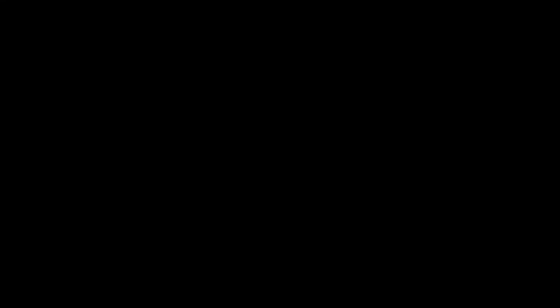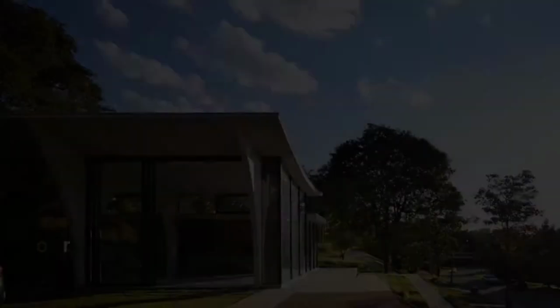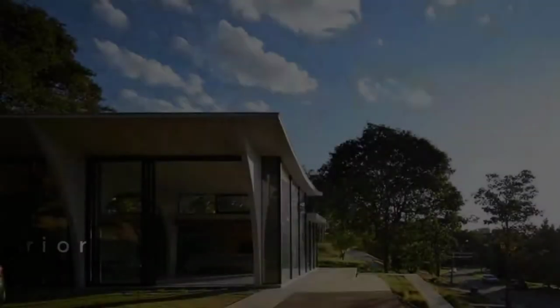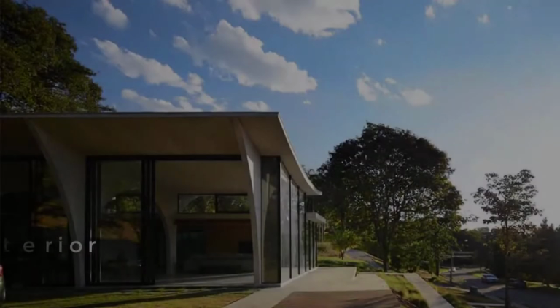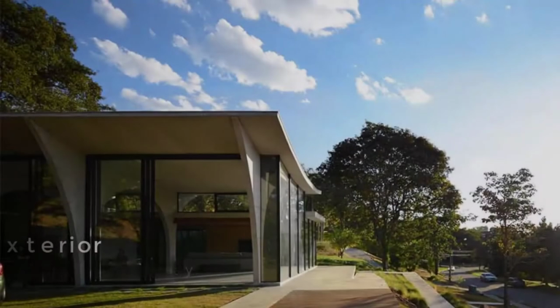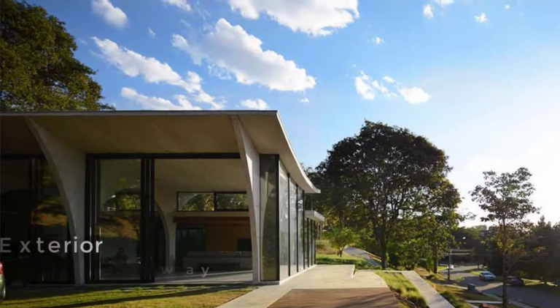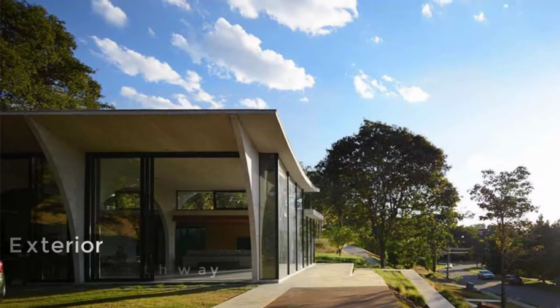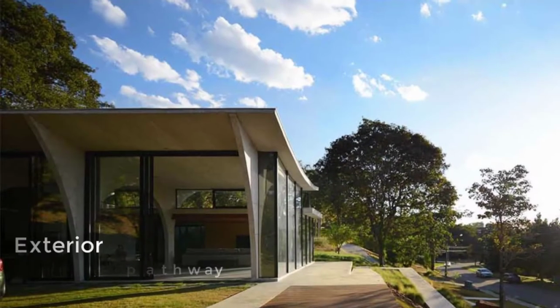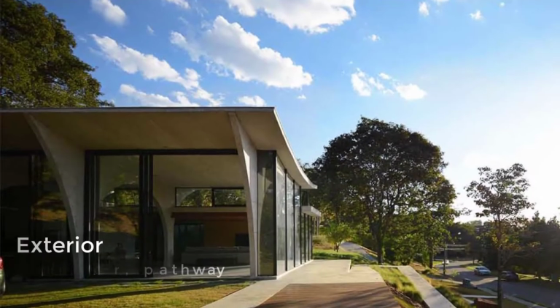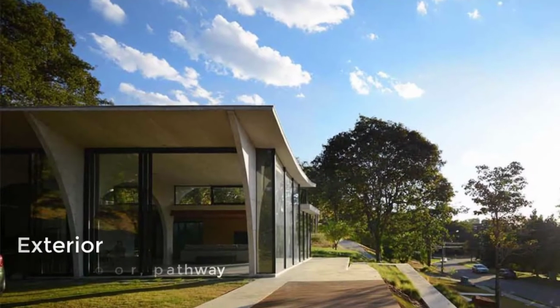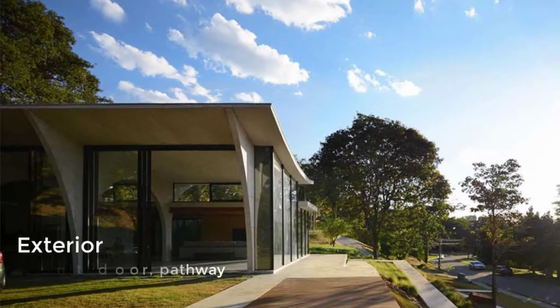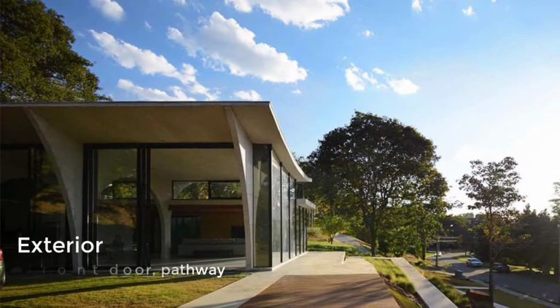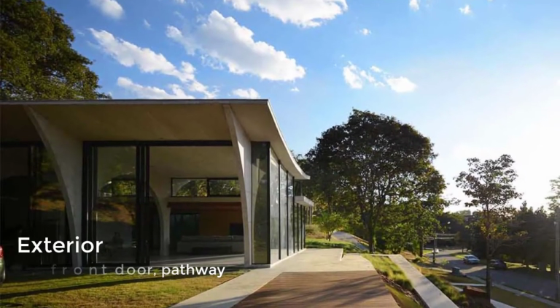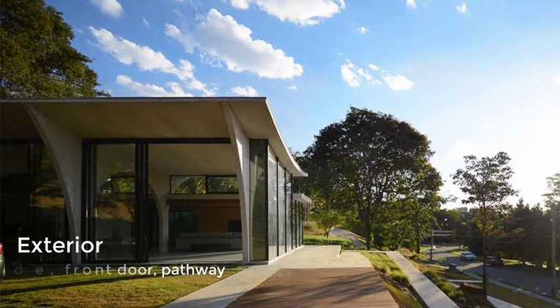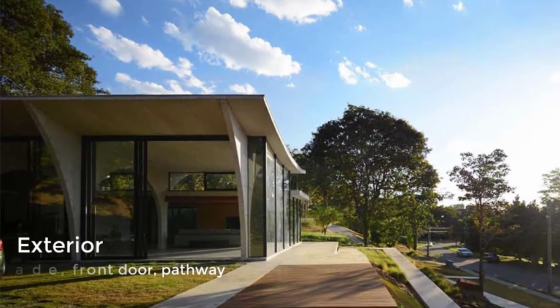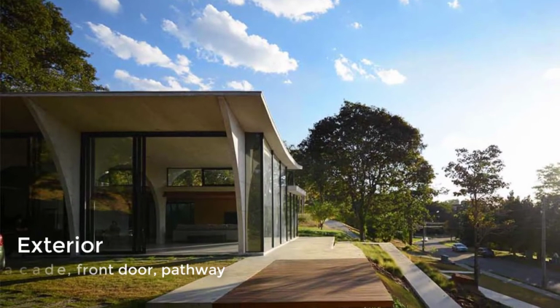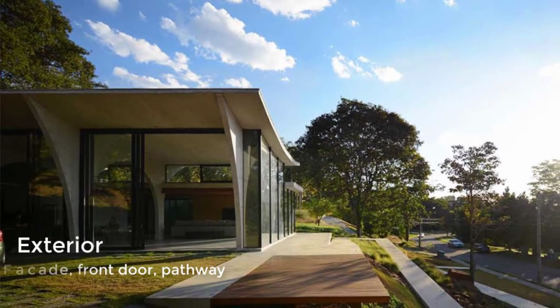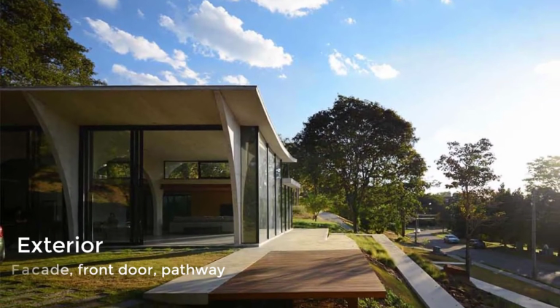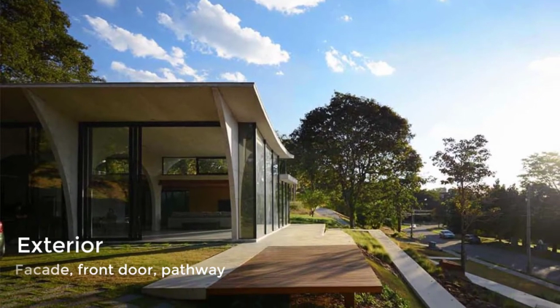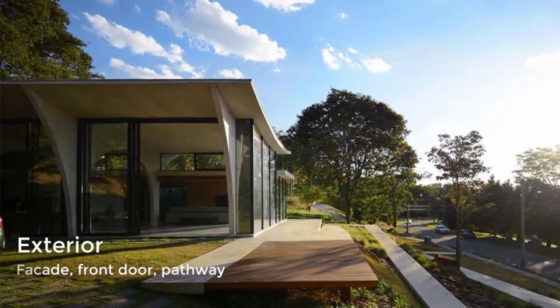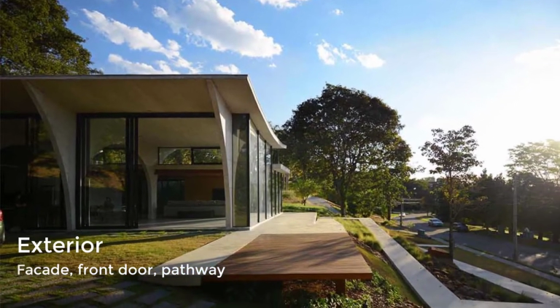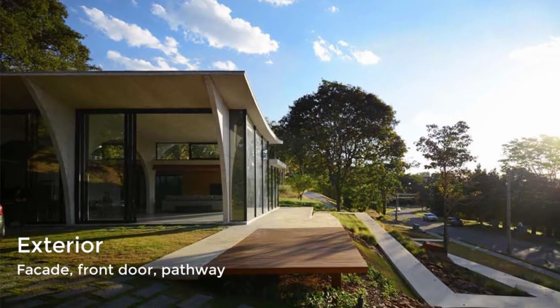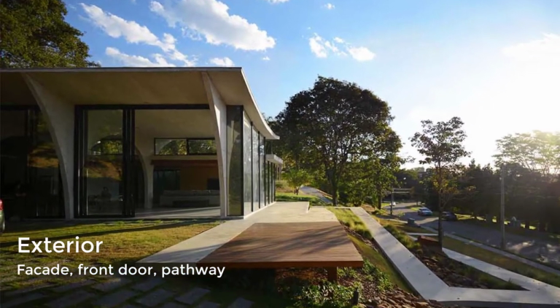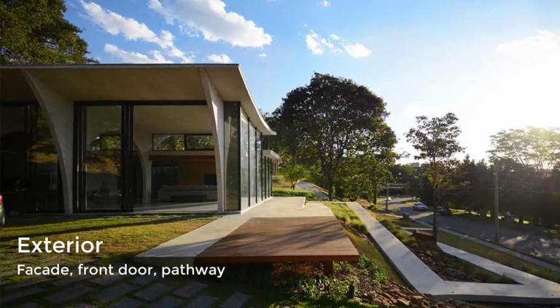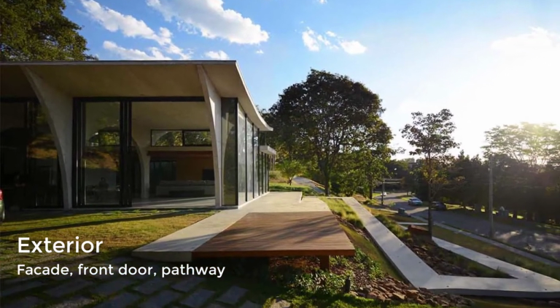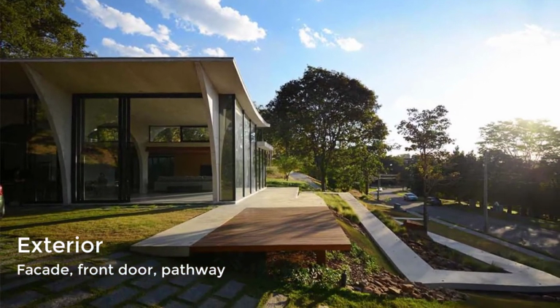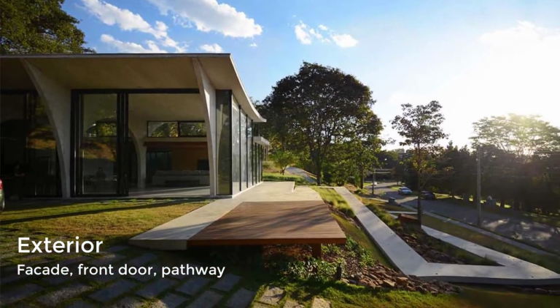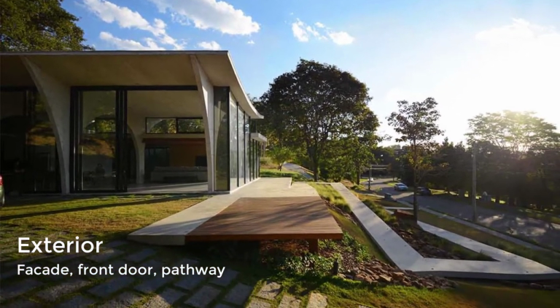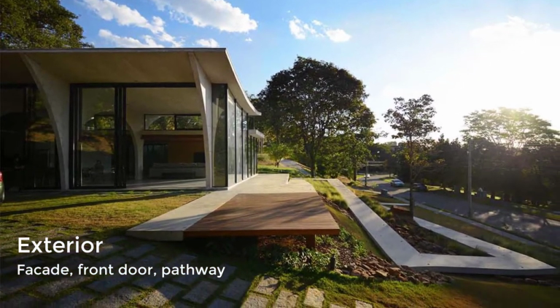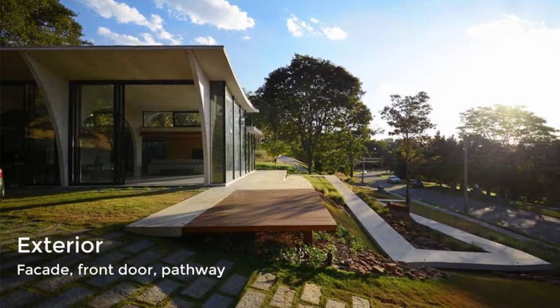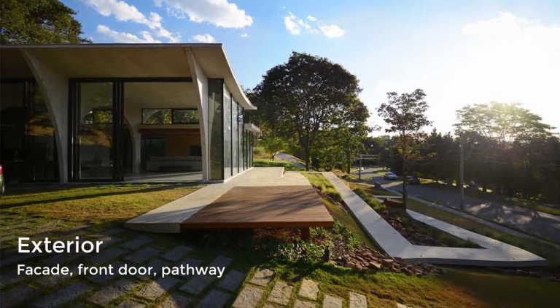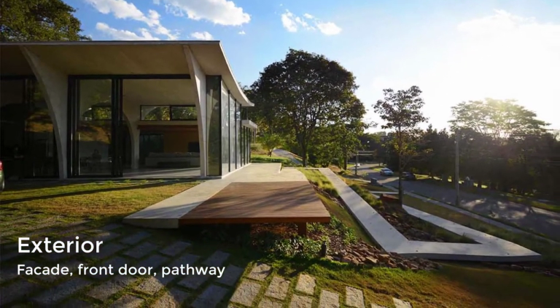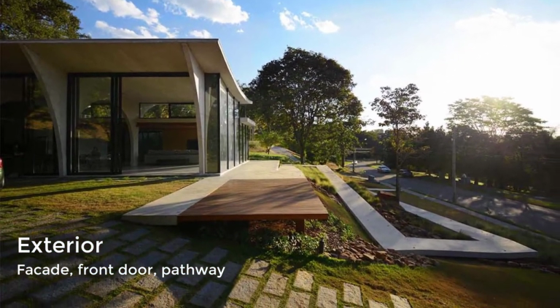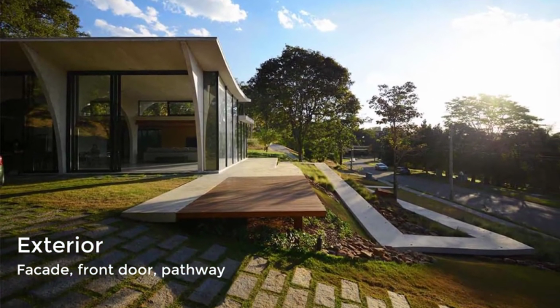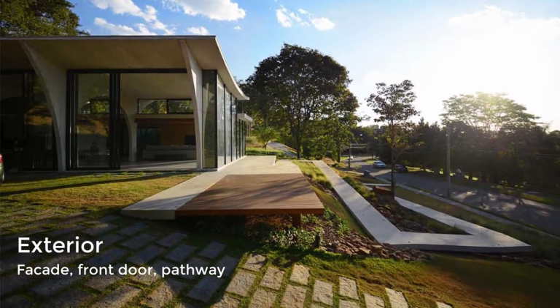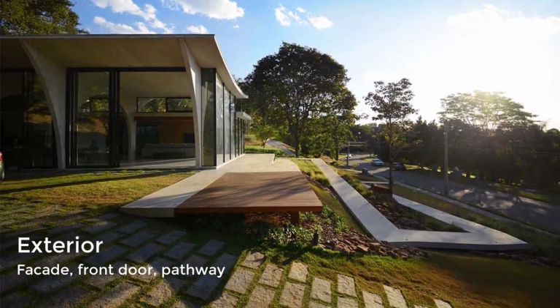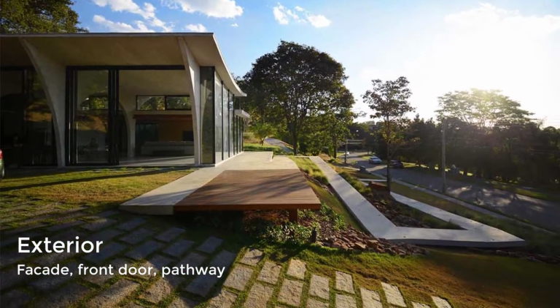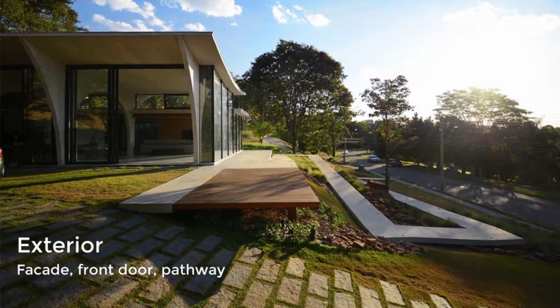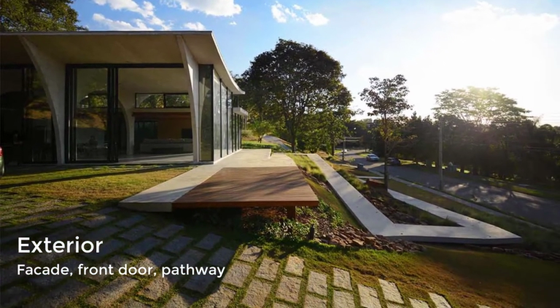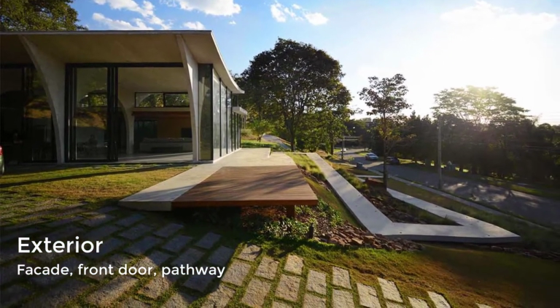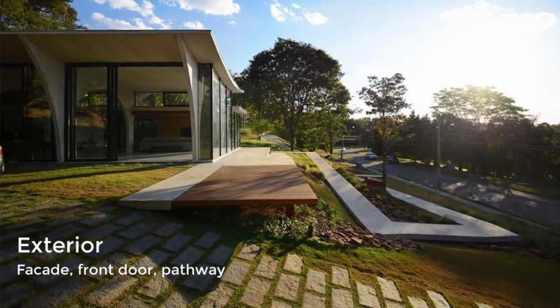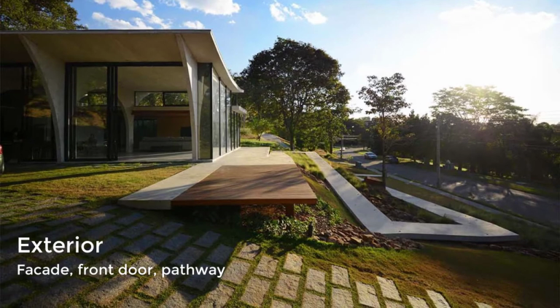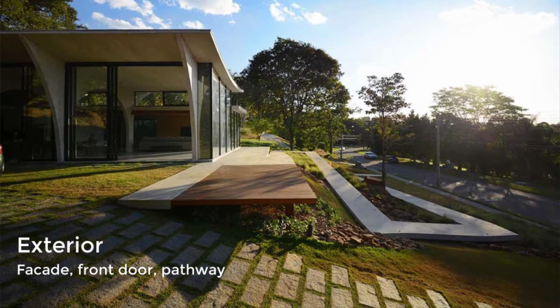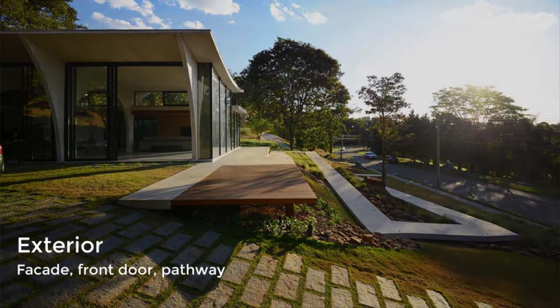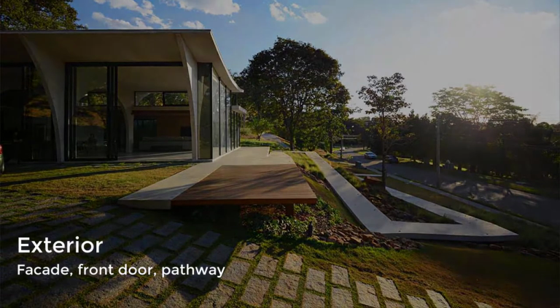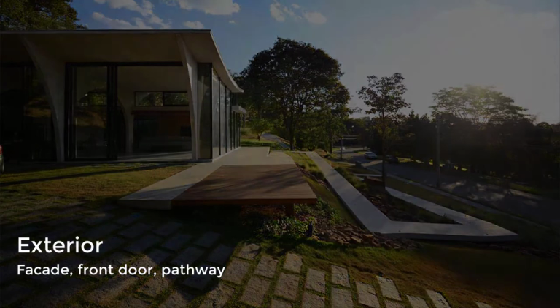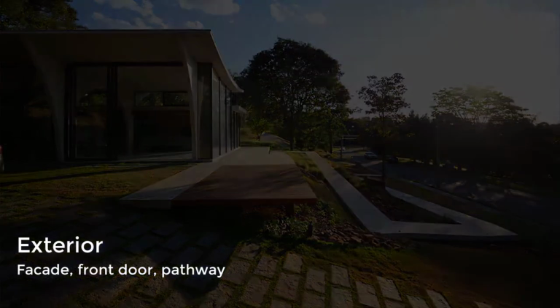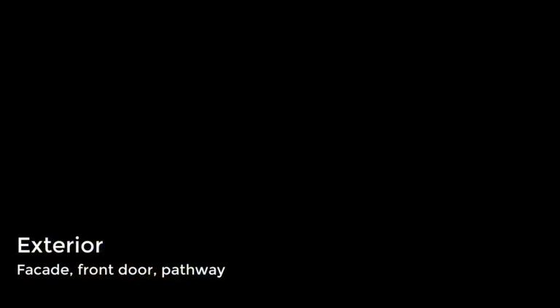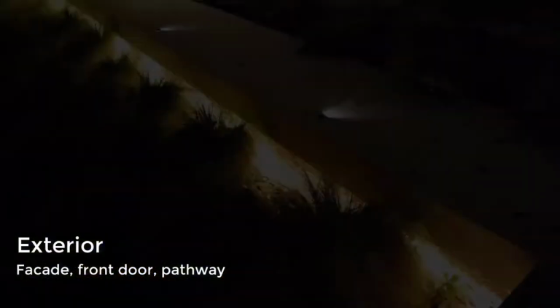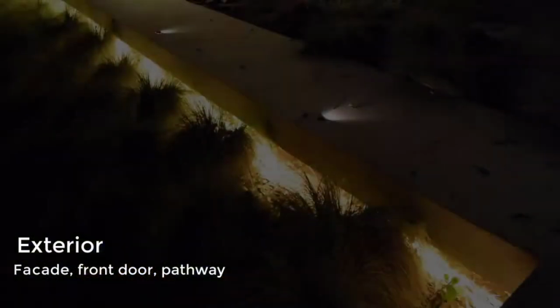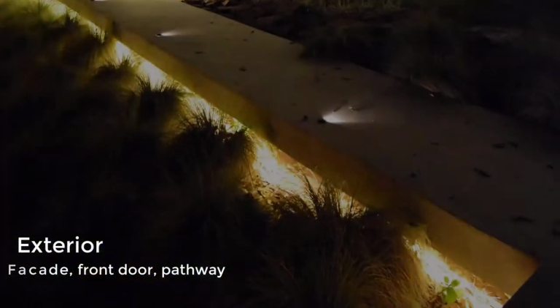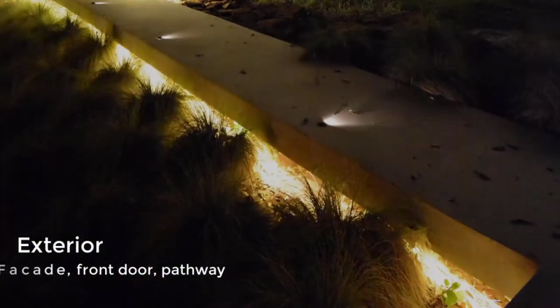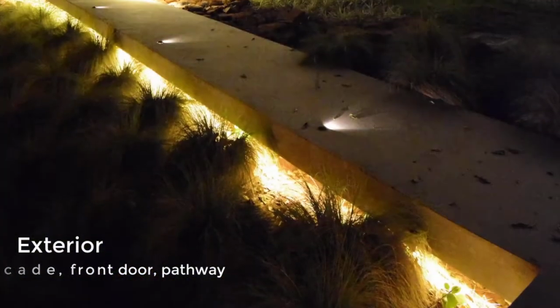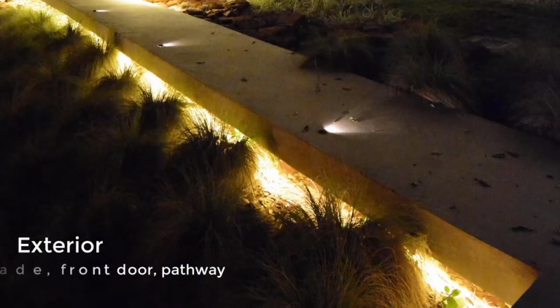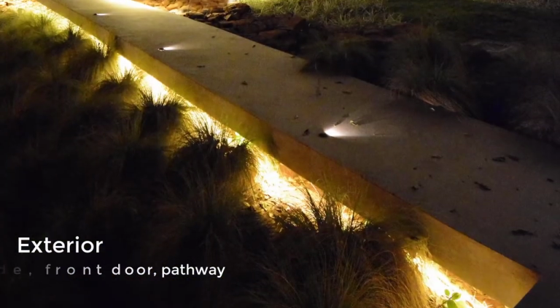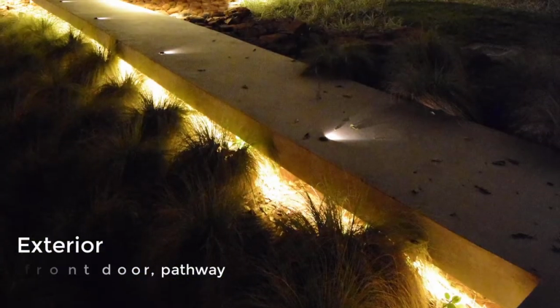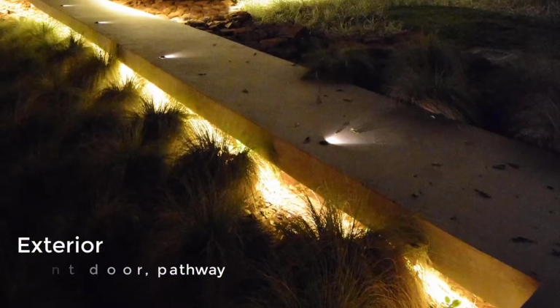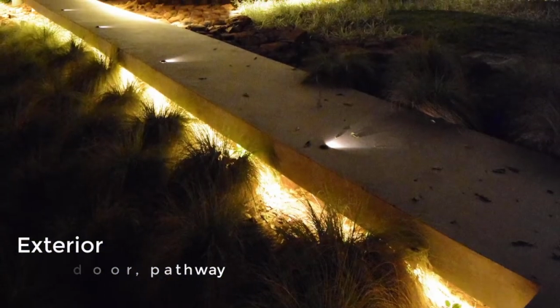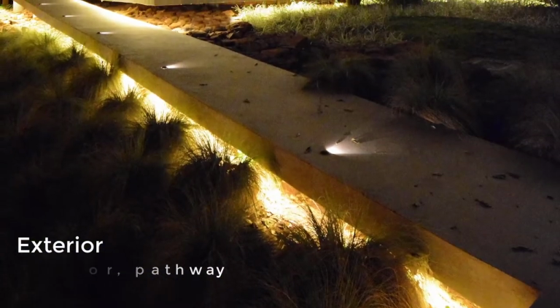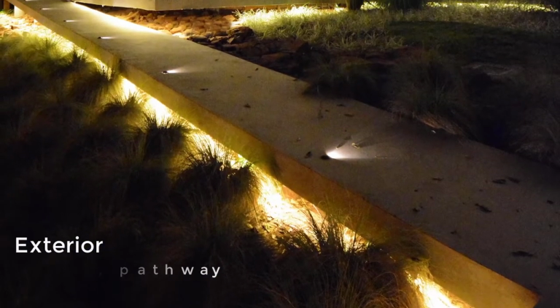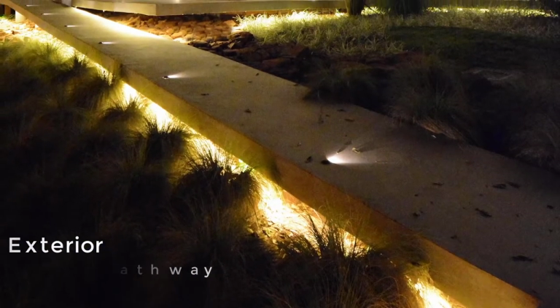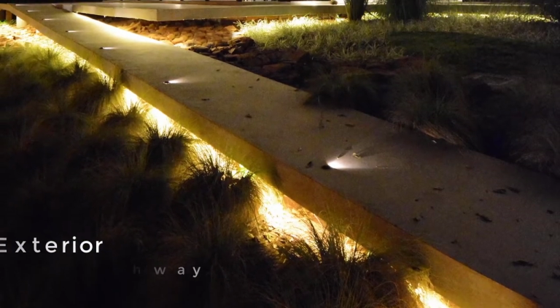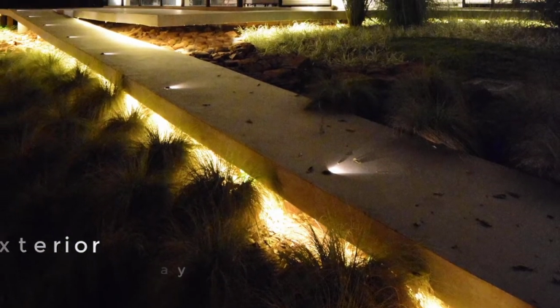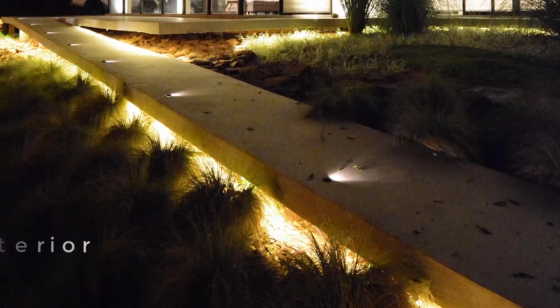At the front of the house there's a winding concrete path that's lit up at night, guiding people from the road up to the front door.